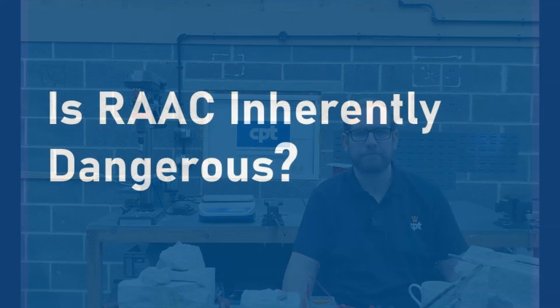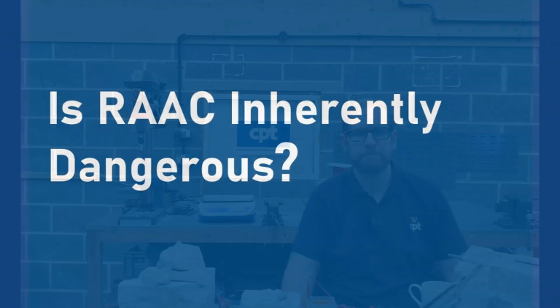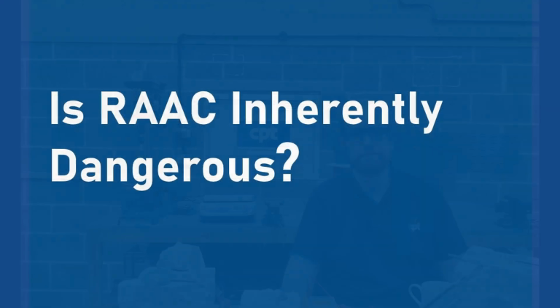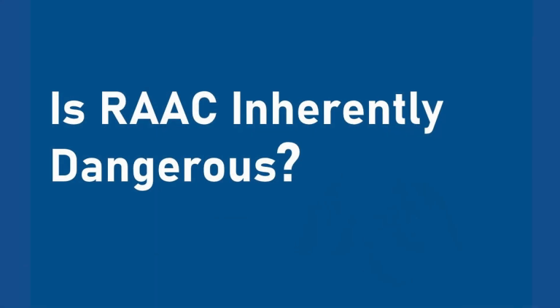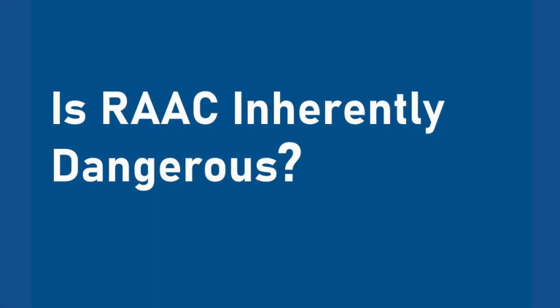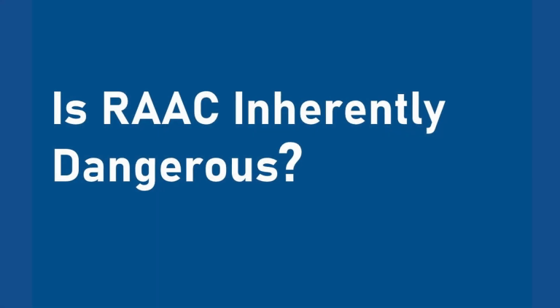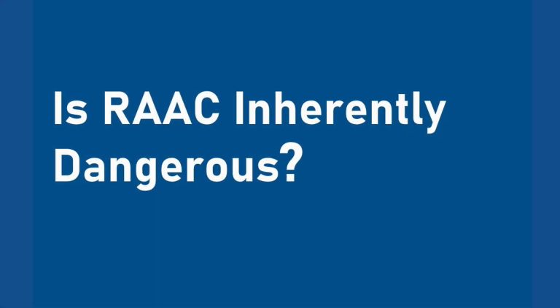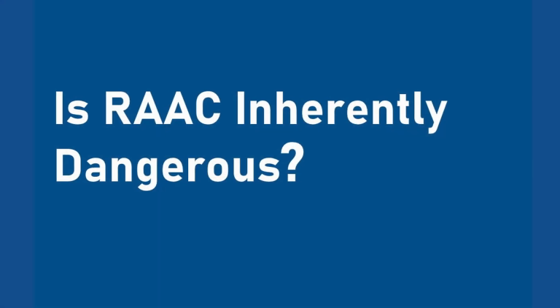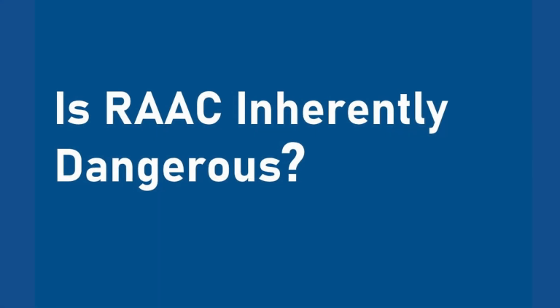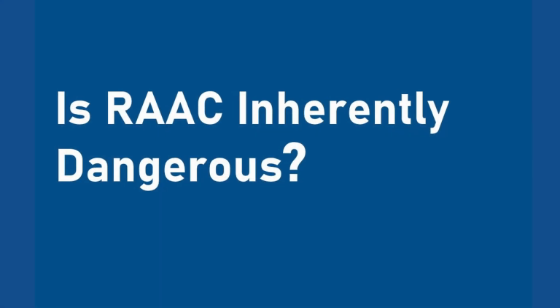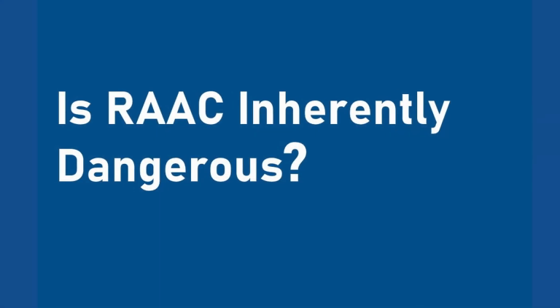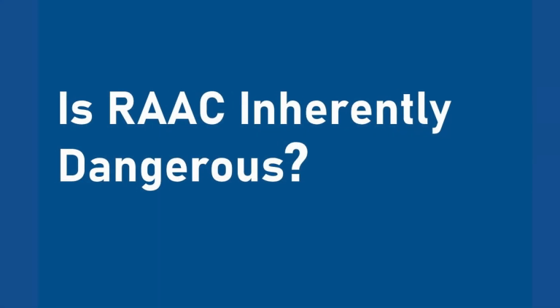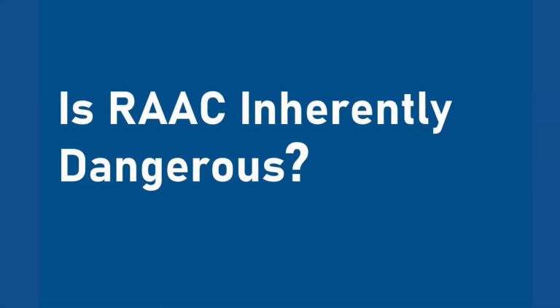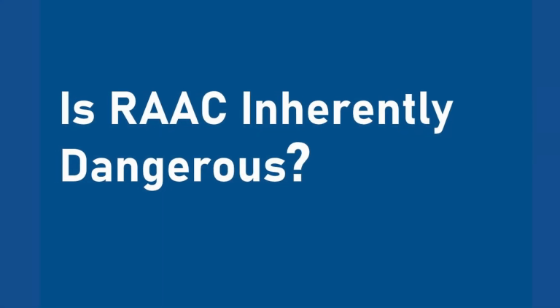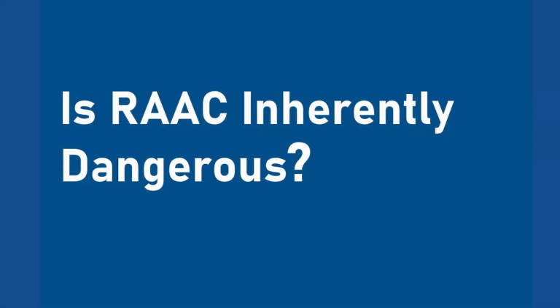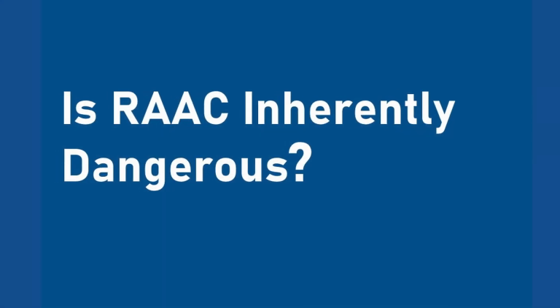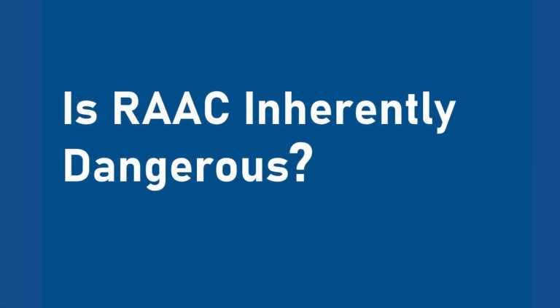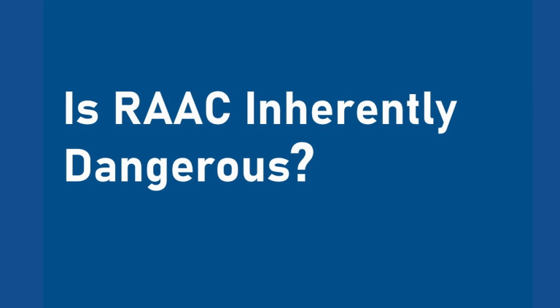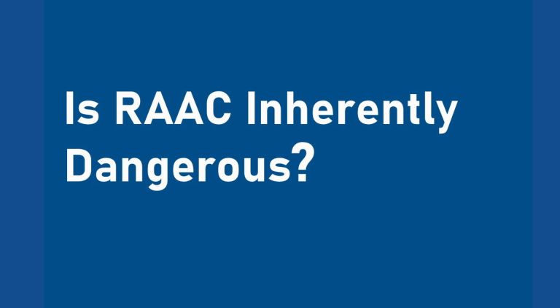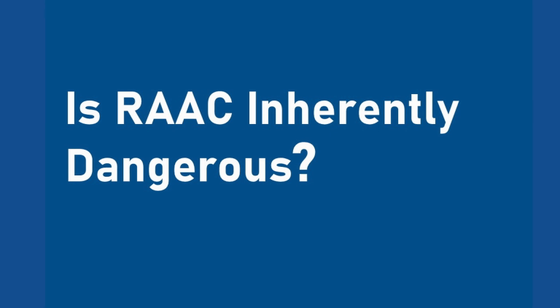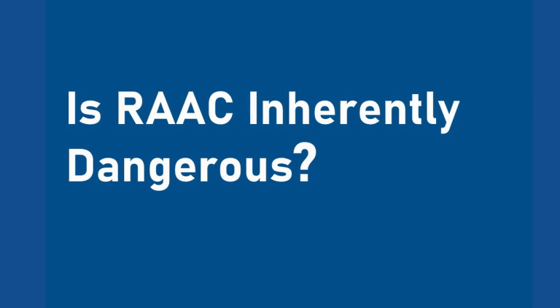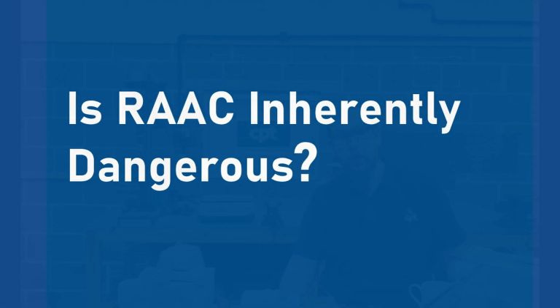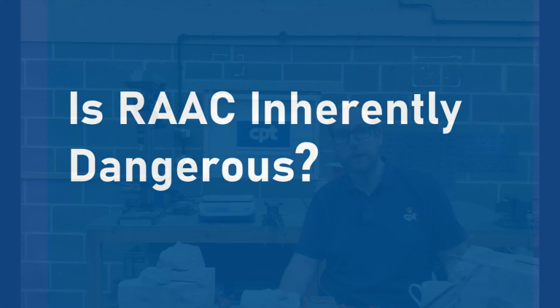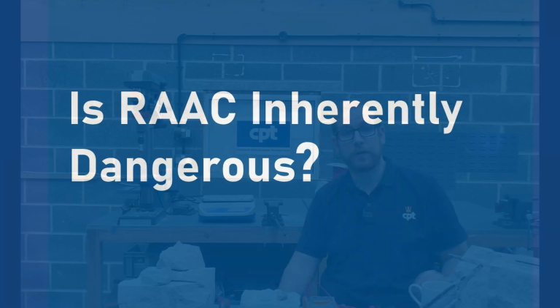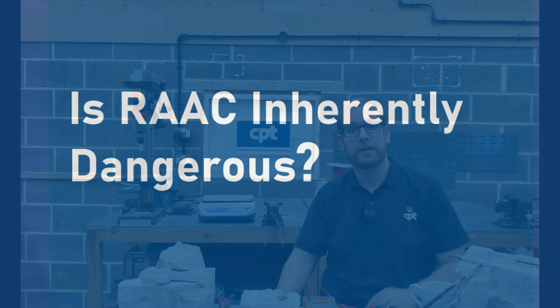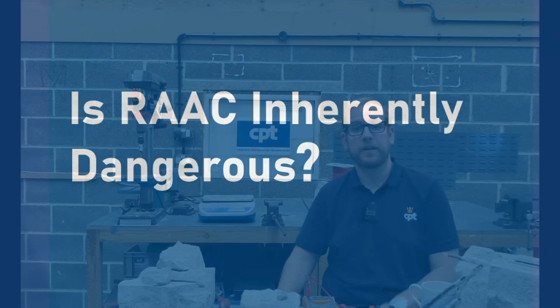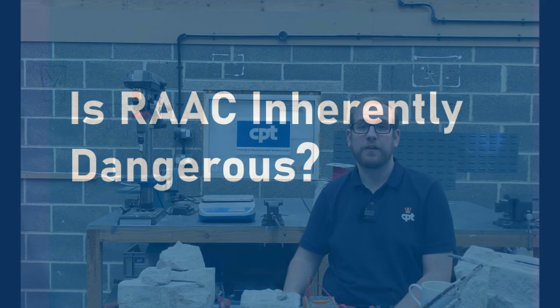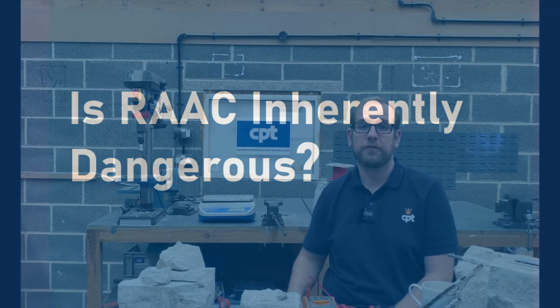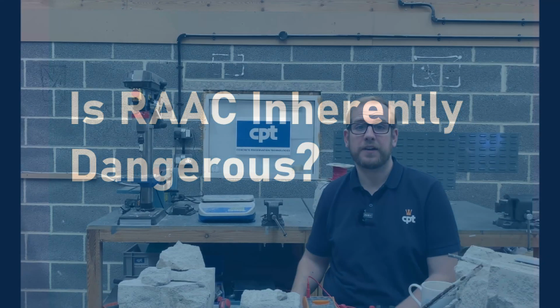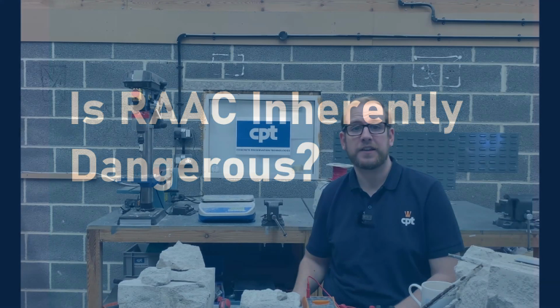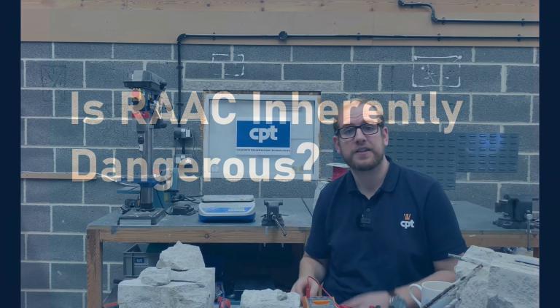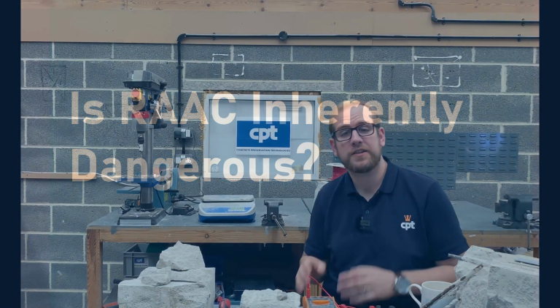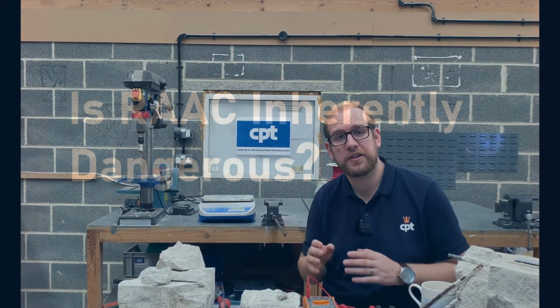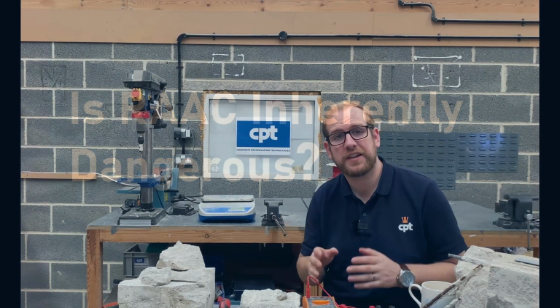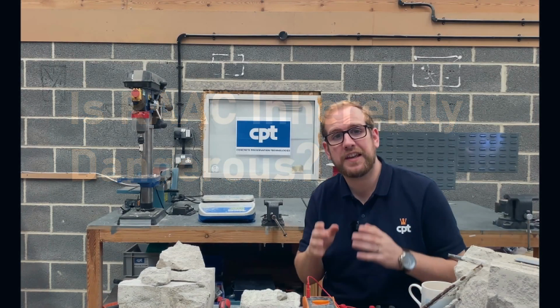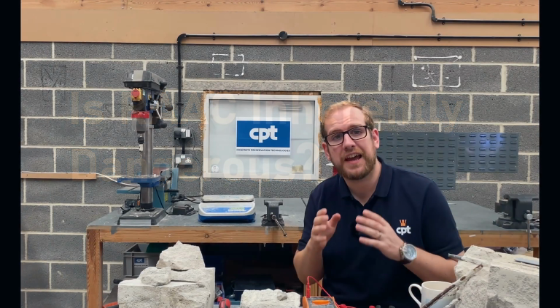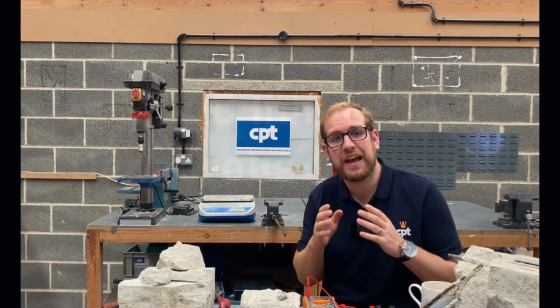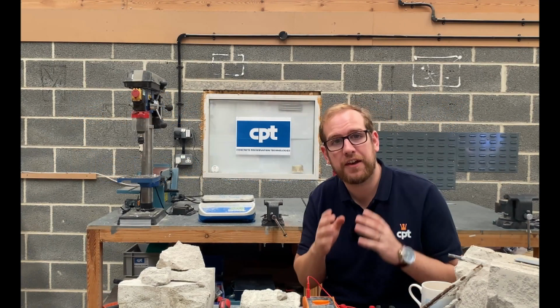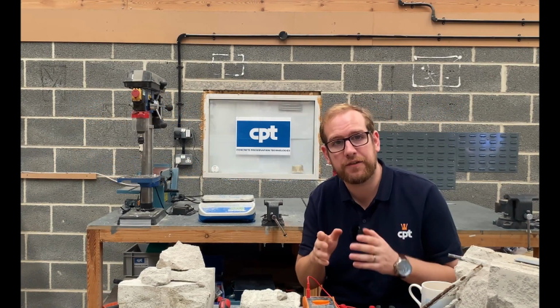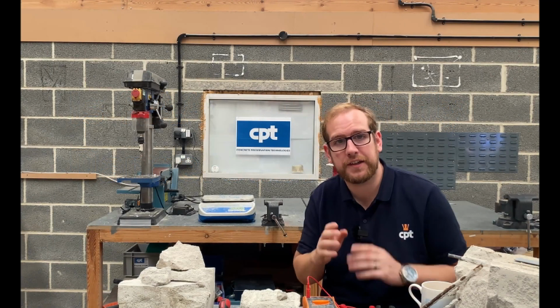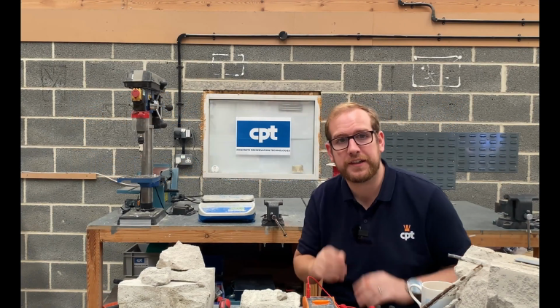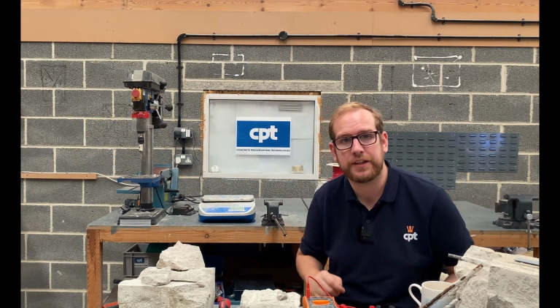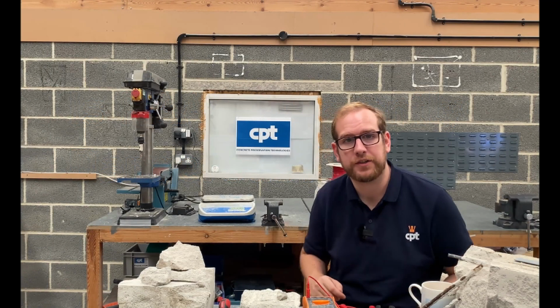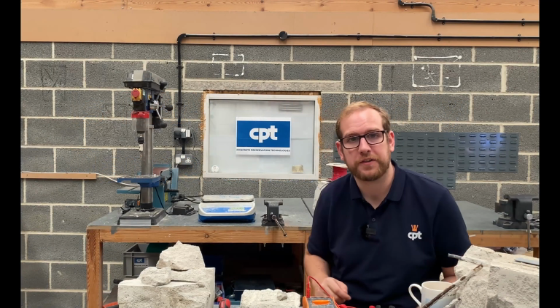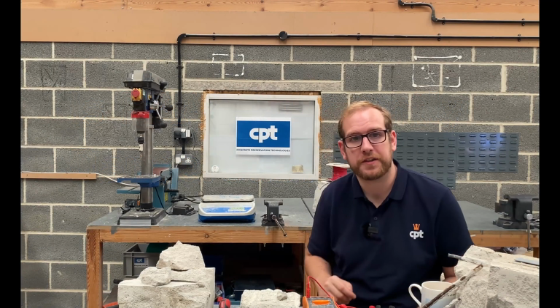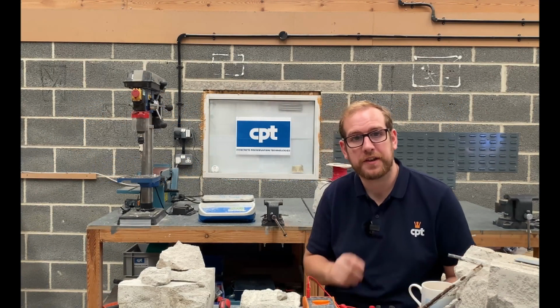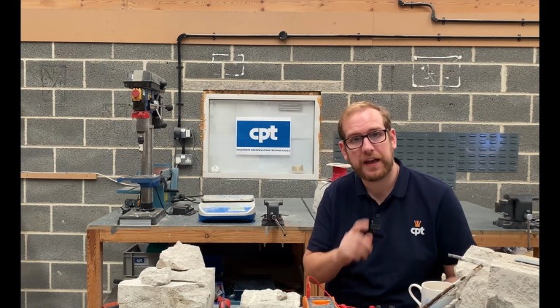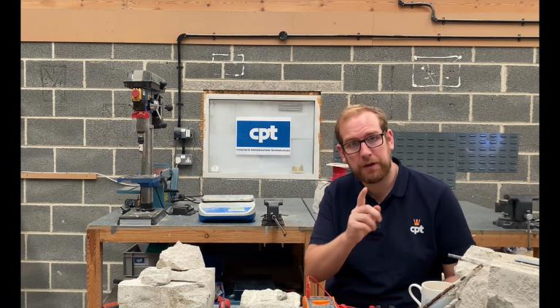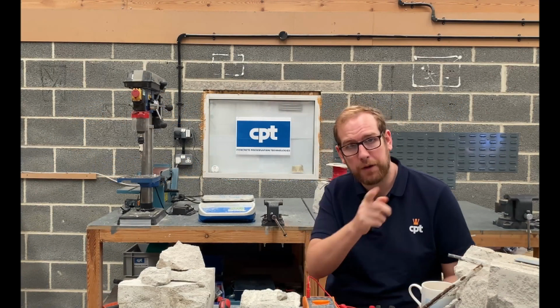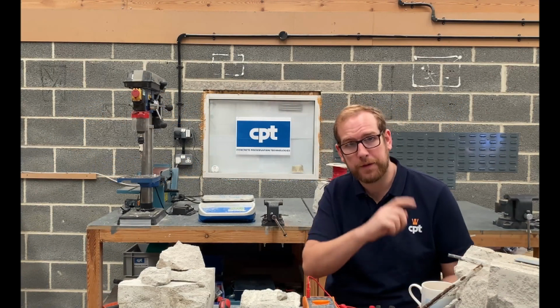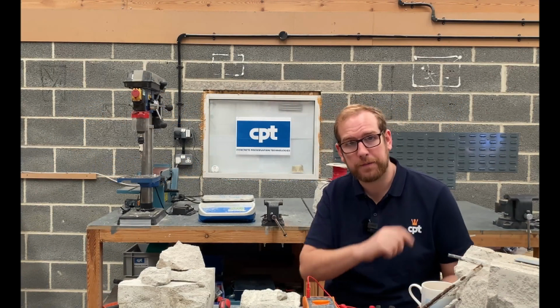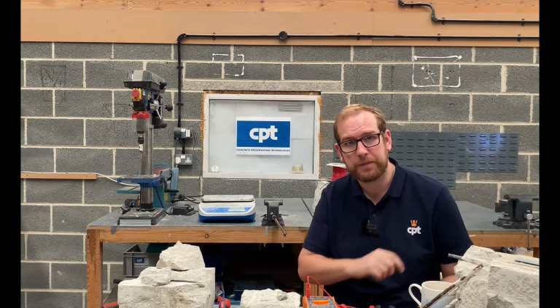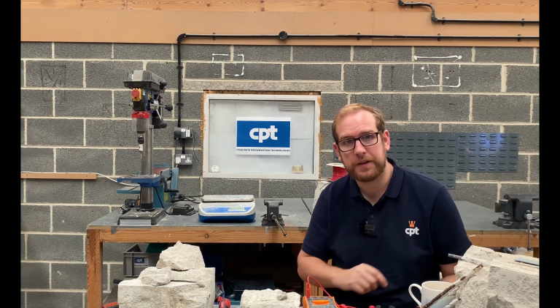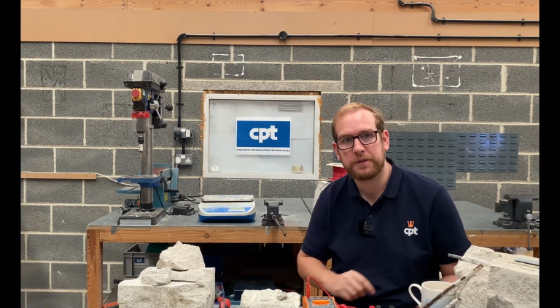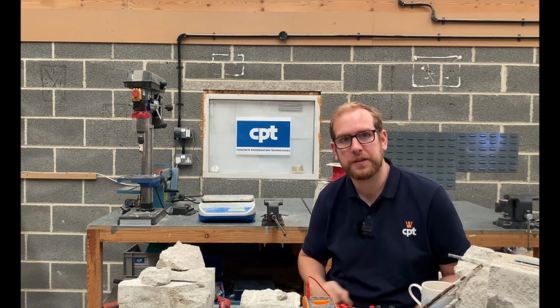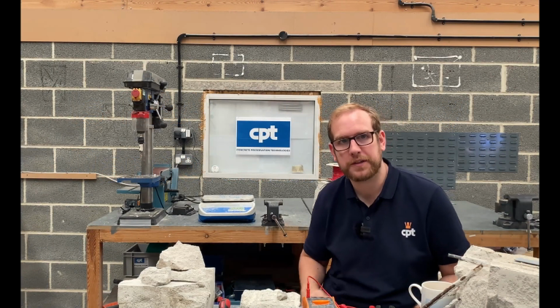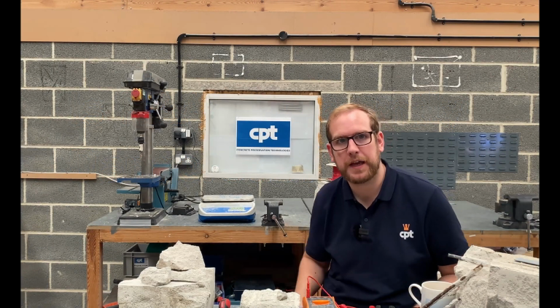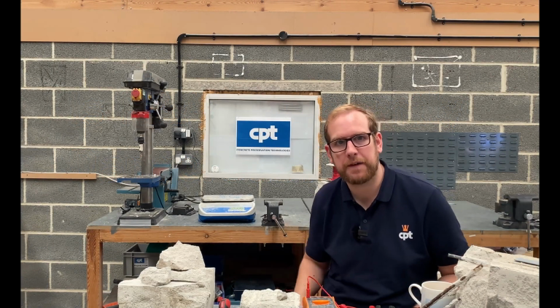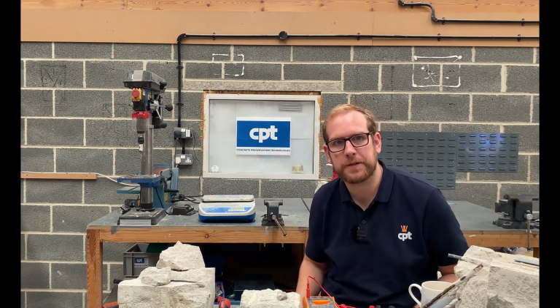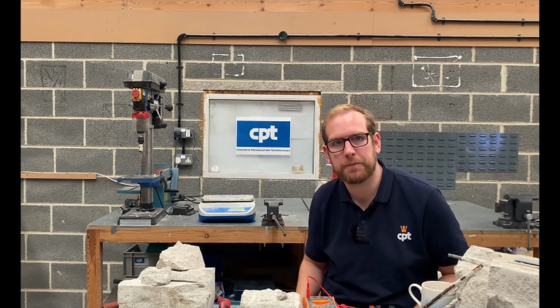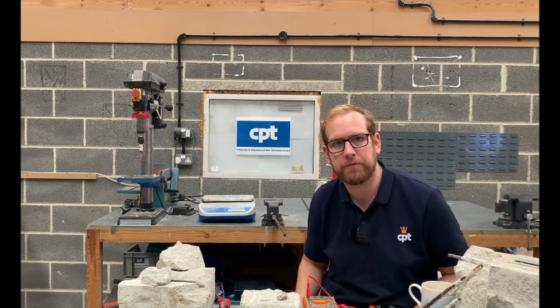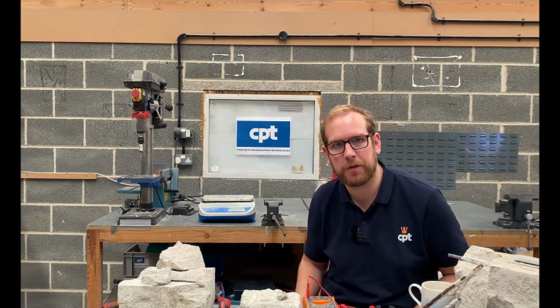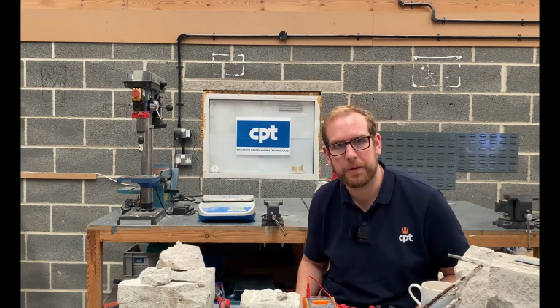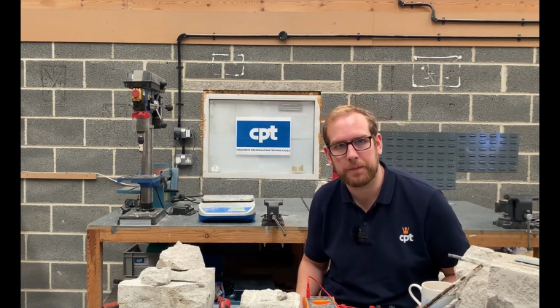Is RAC inherently dangerous? No. RAC is not inherently dangerous. However, it does have some problems.